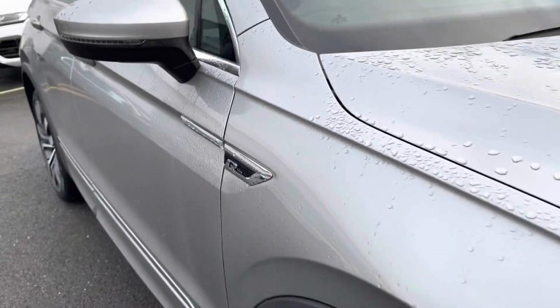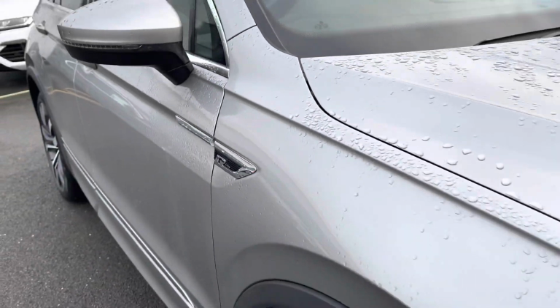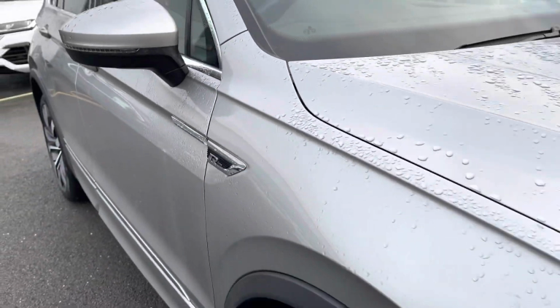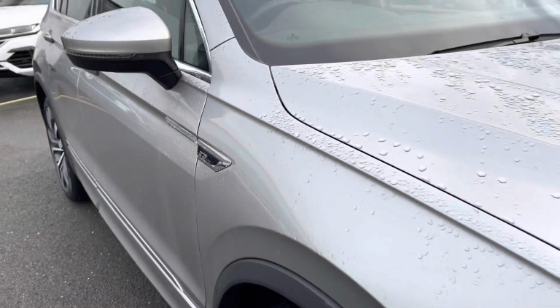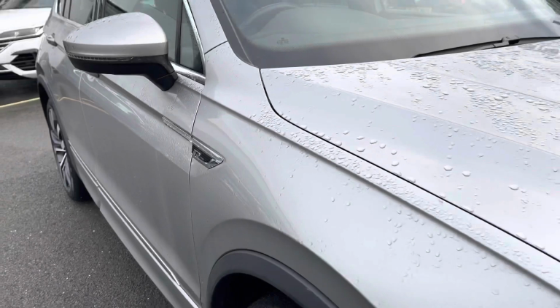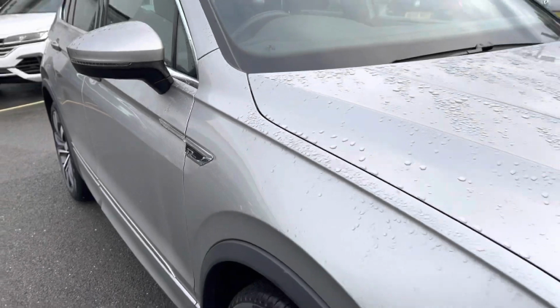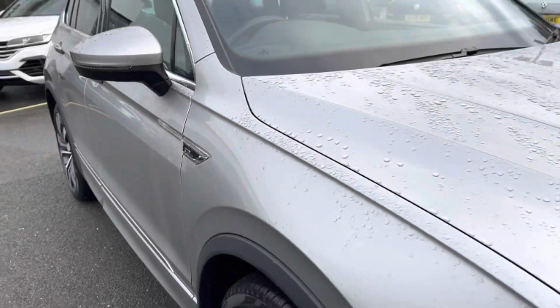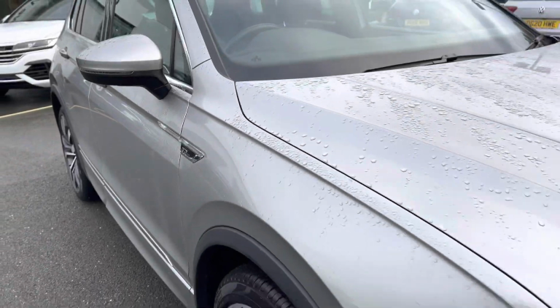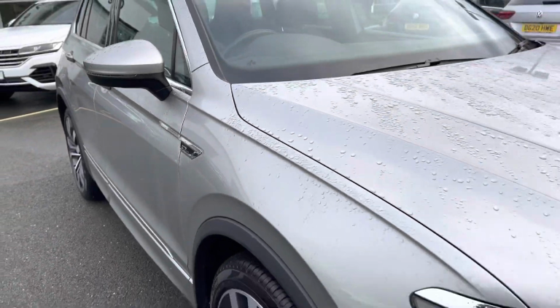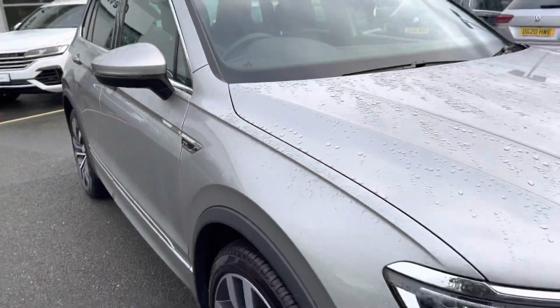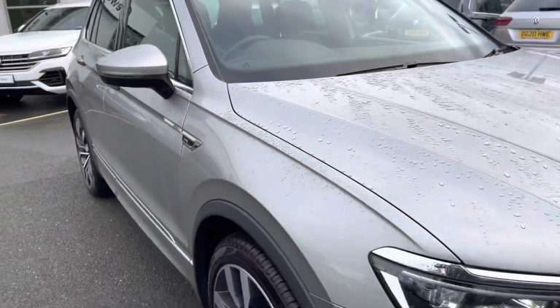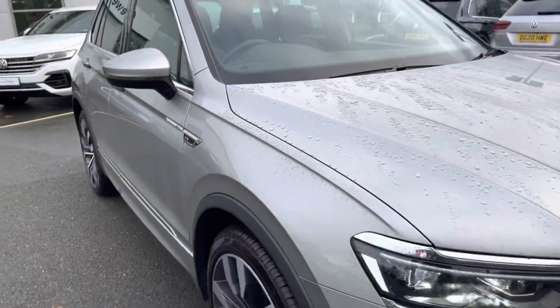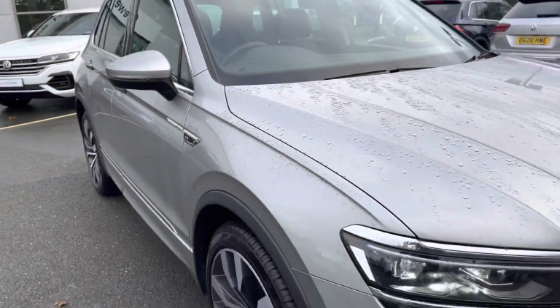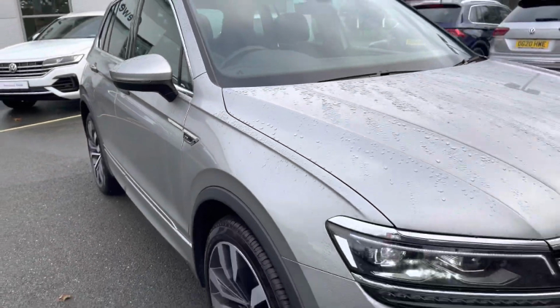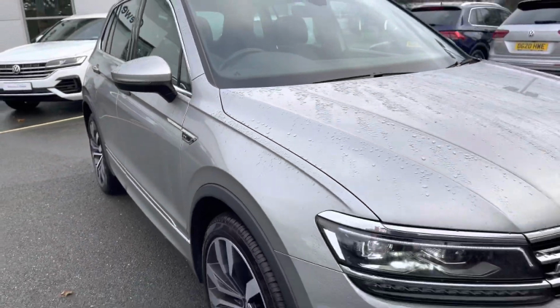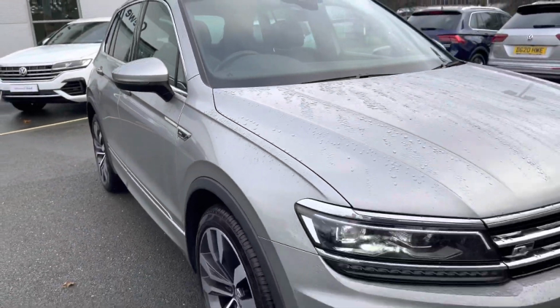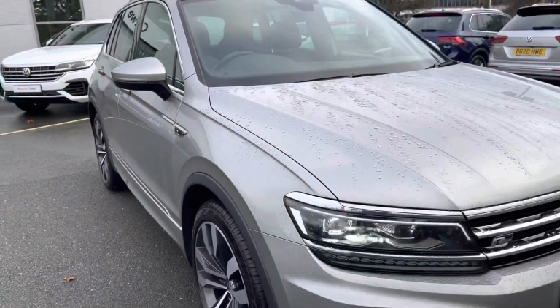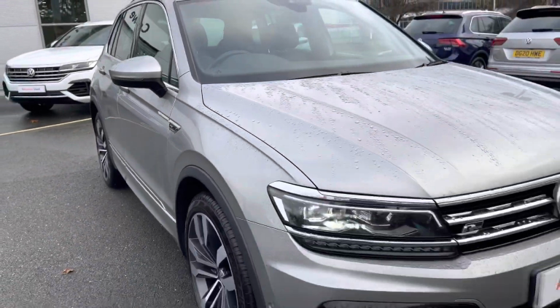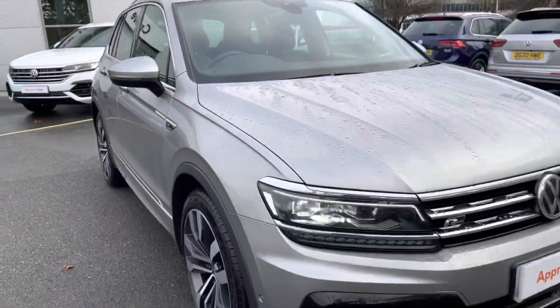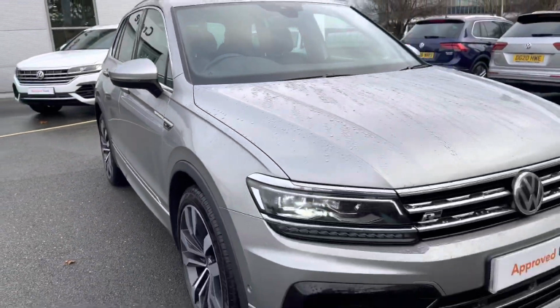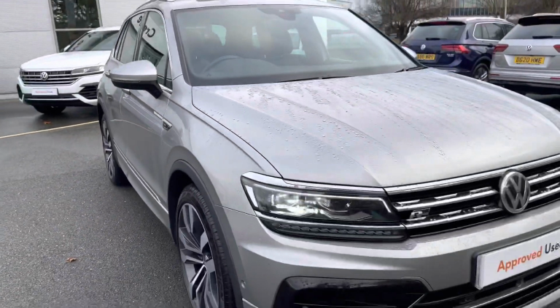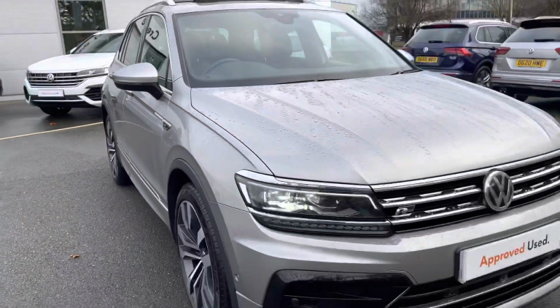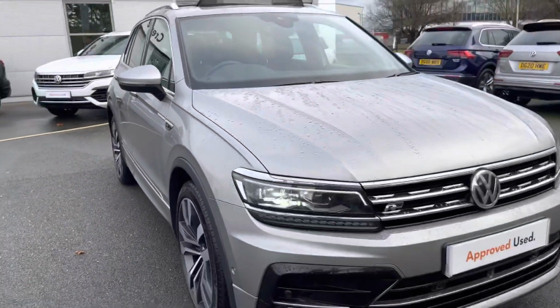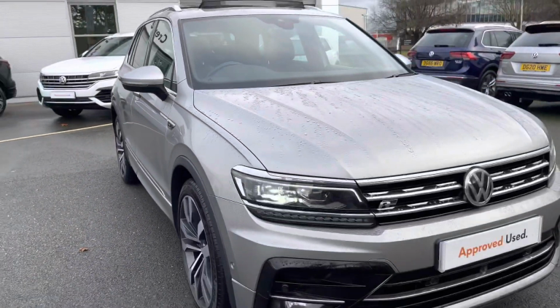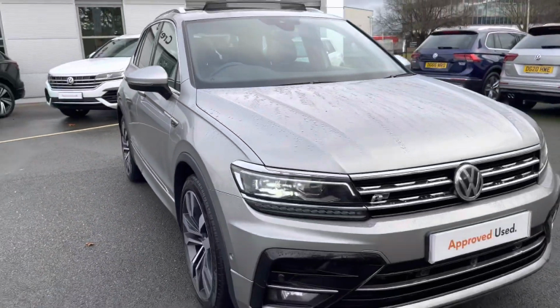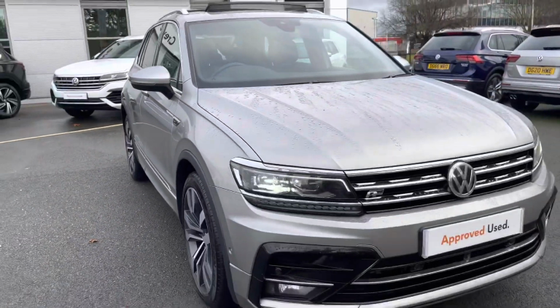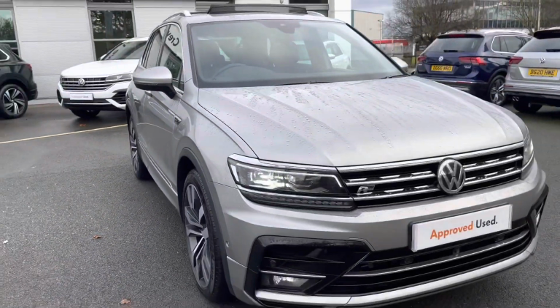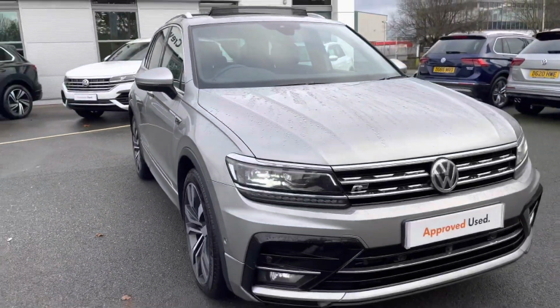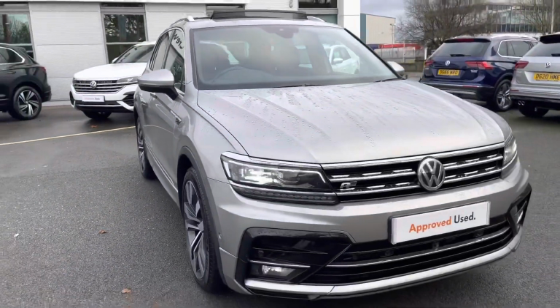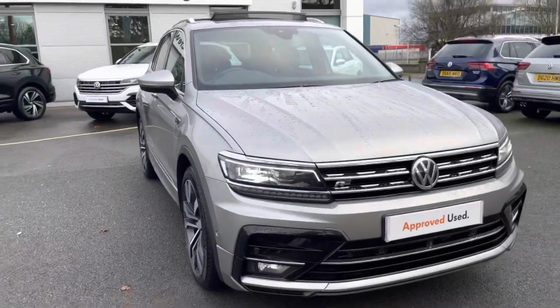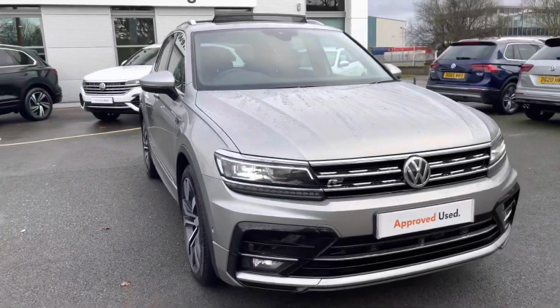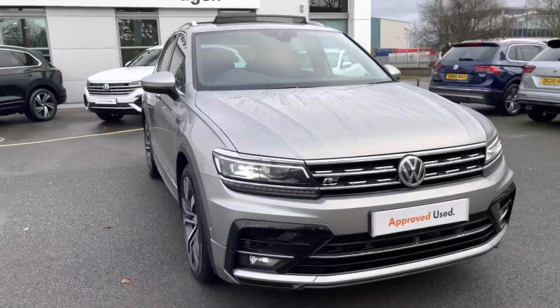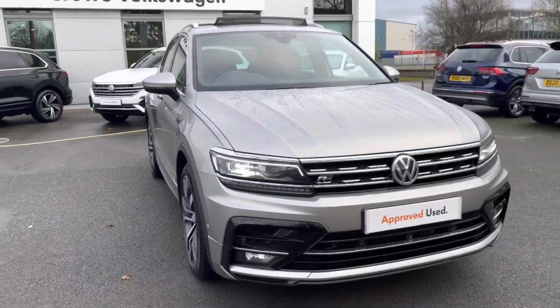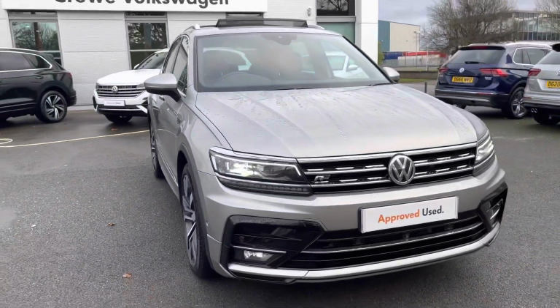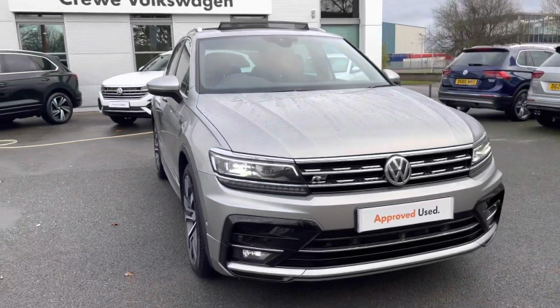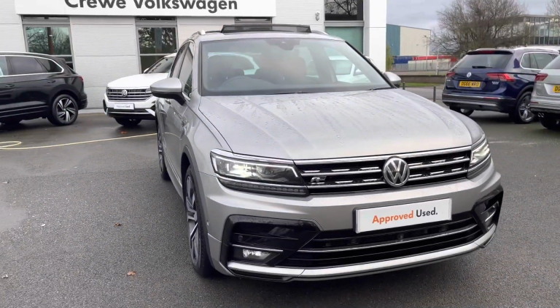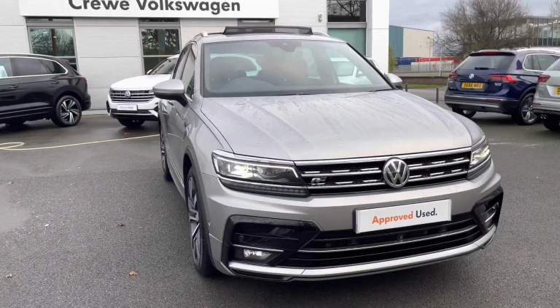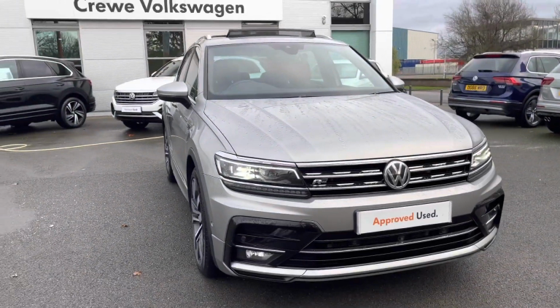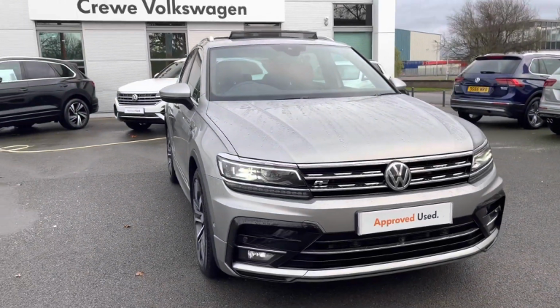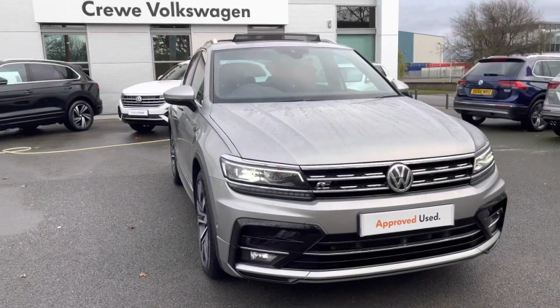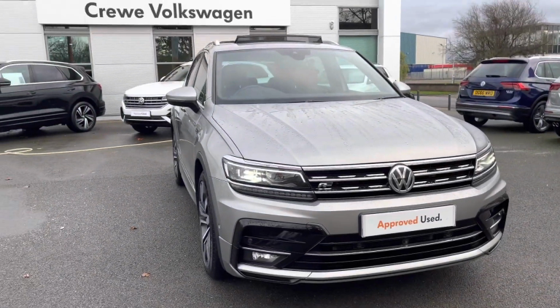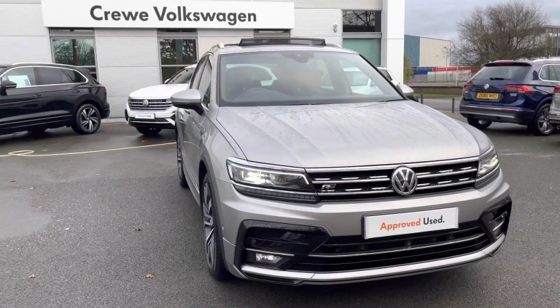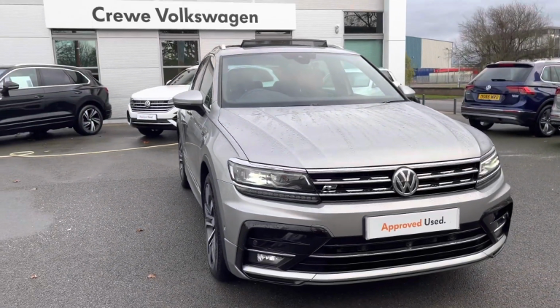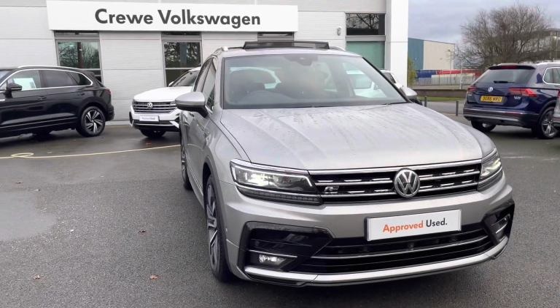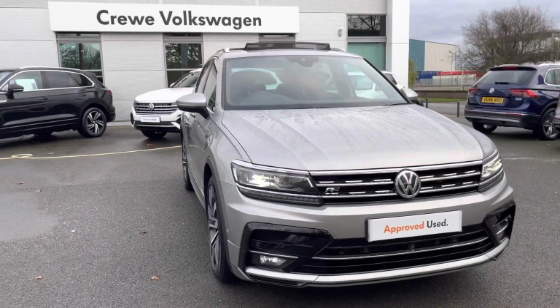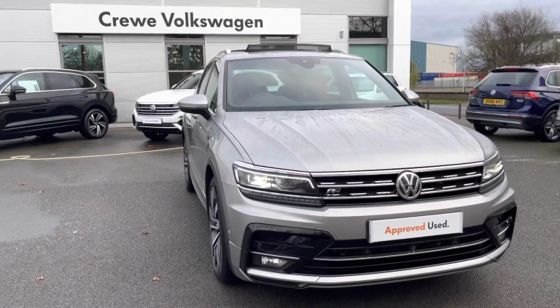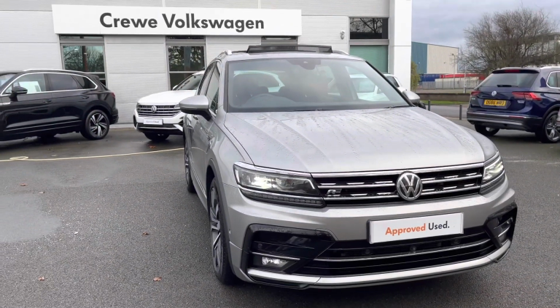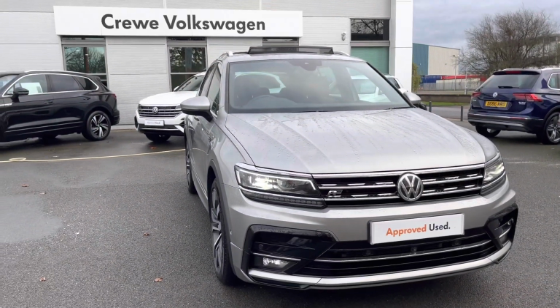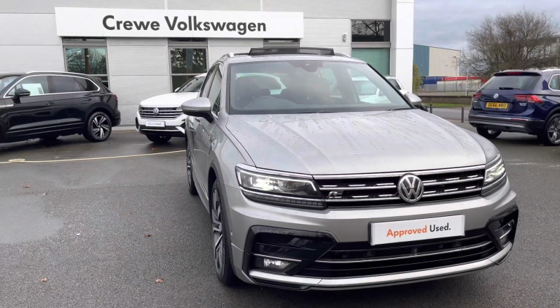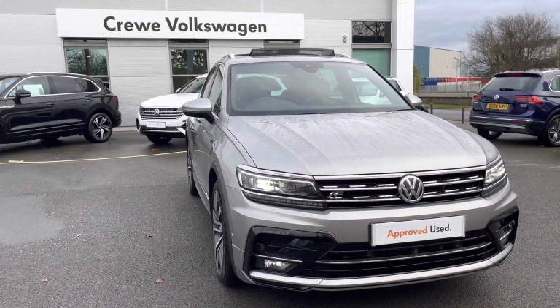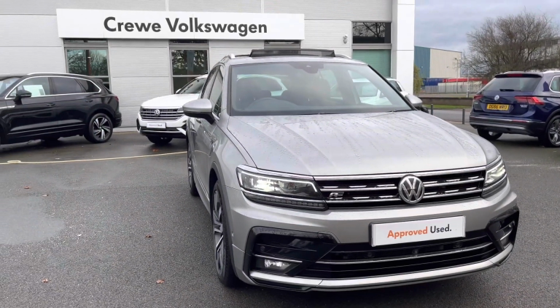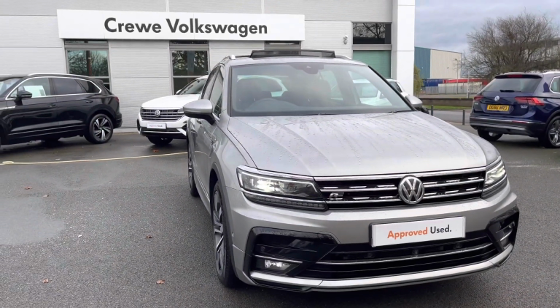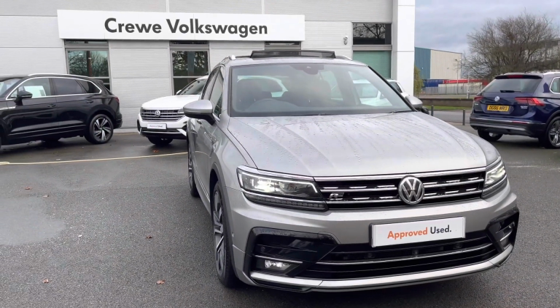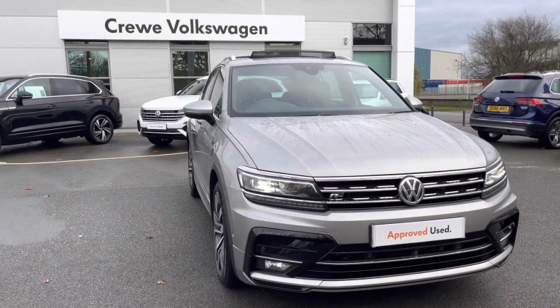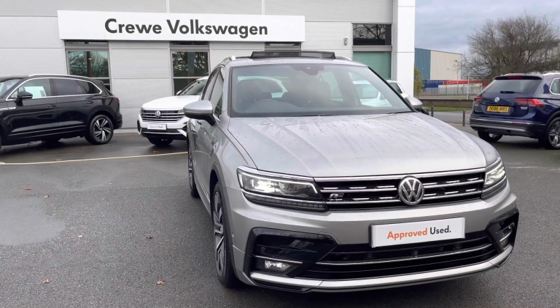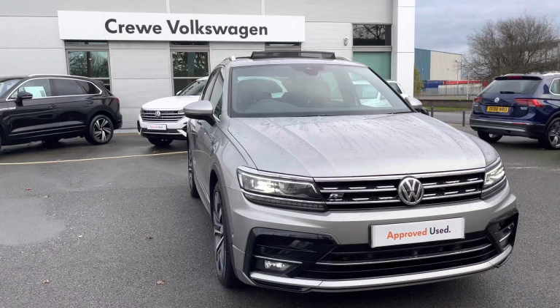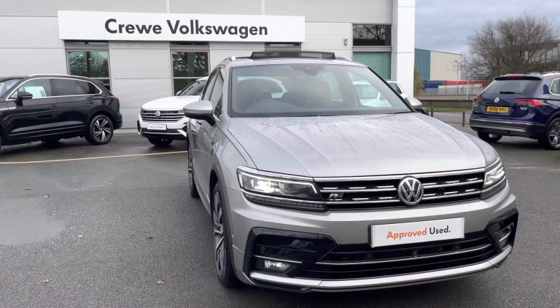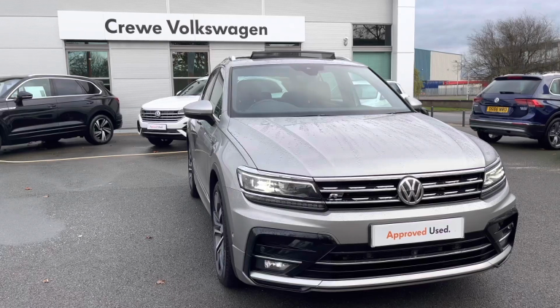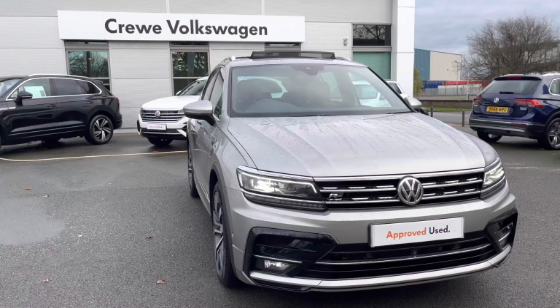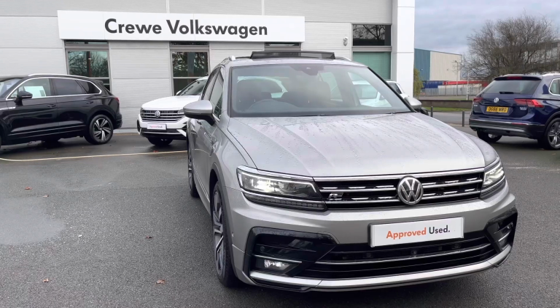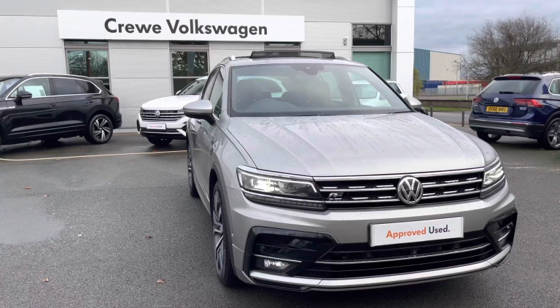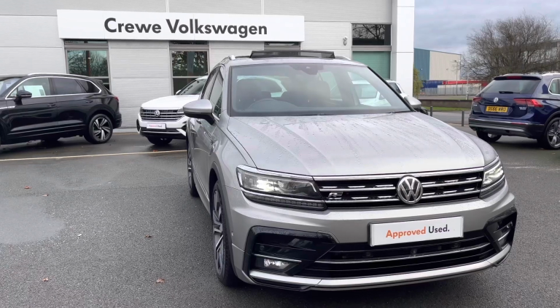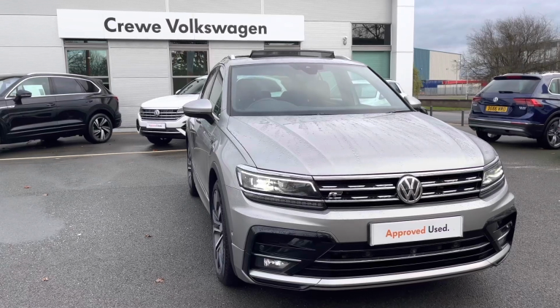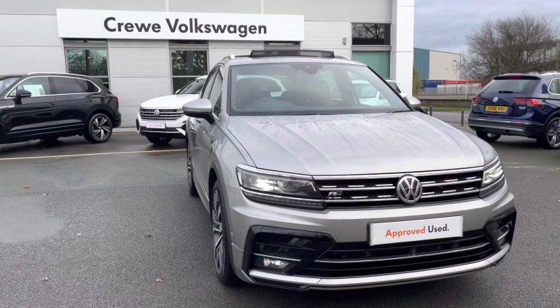That concludes the exterior walk-around, and I'm just going to jump behind the wheel in a moment. But if you haven't yet subscribed to our channel, make sure you do click the button below for more content.